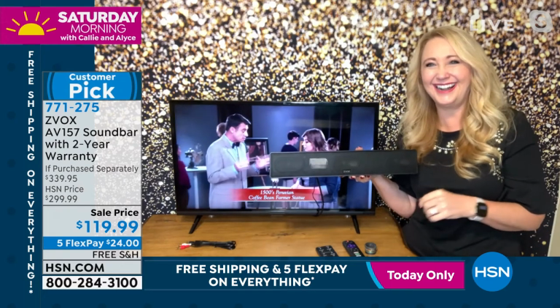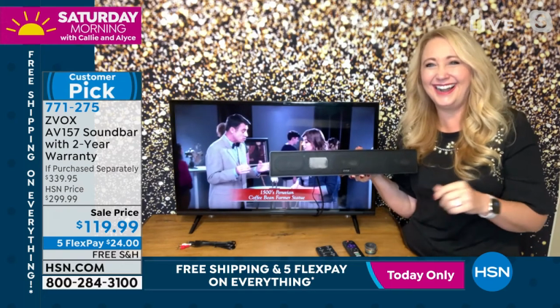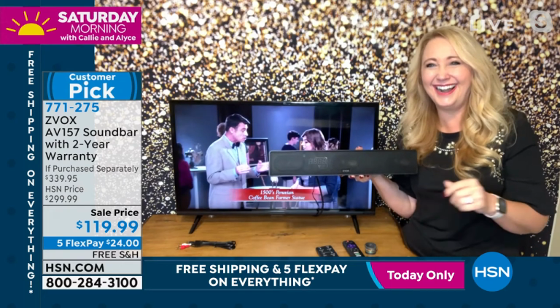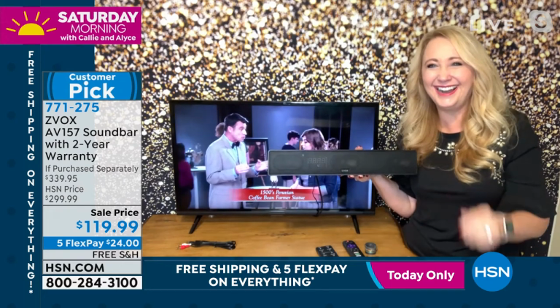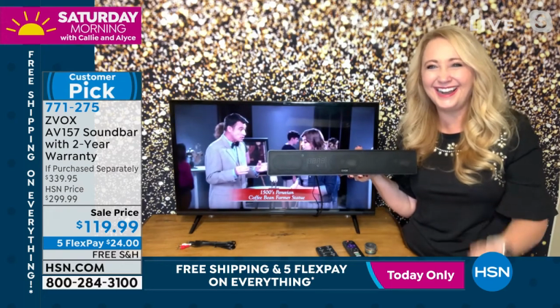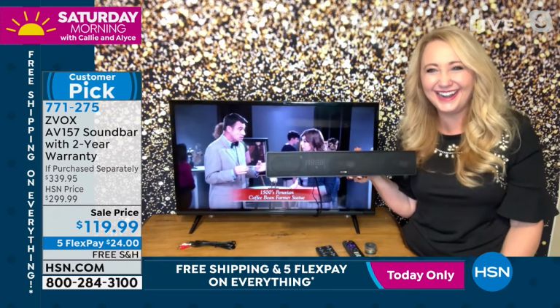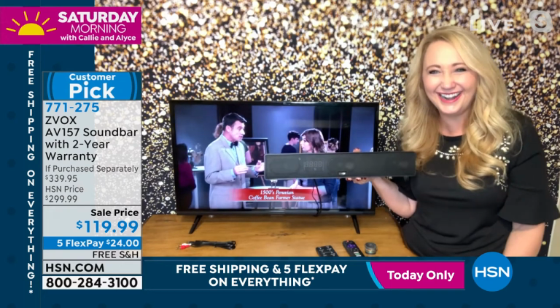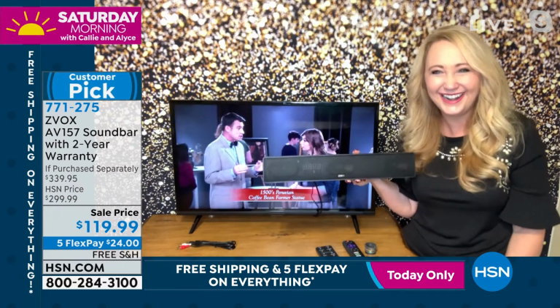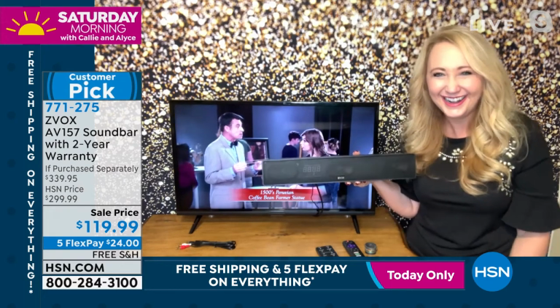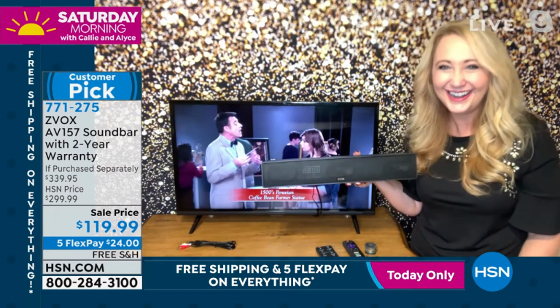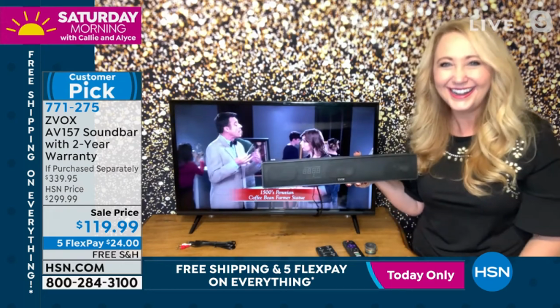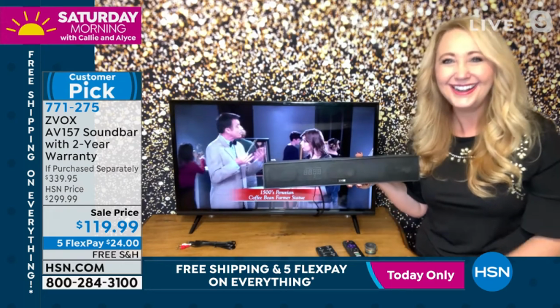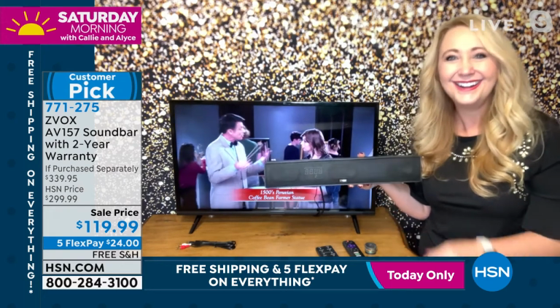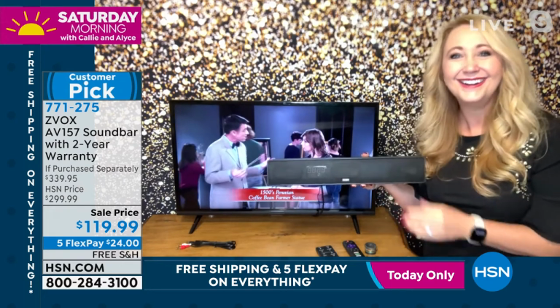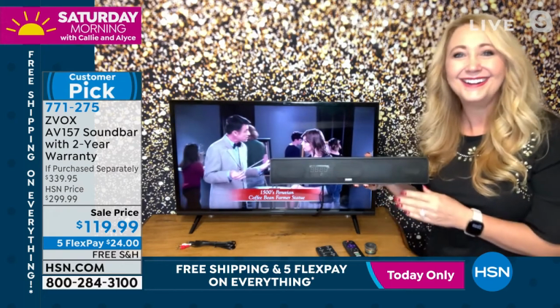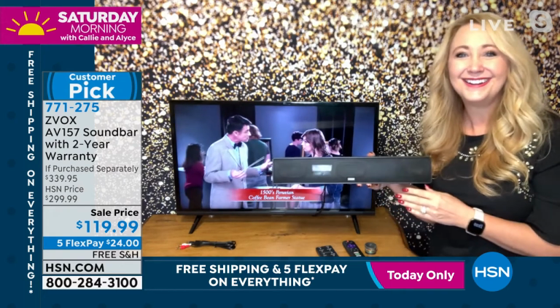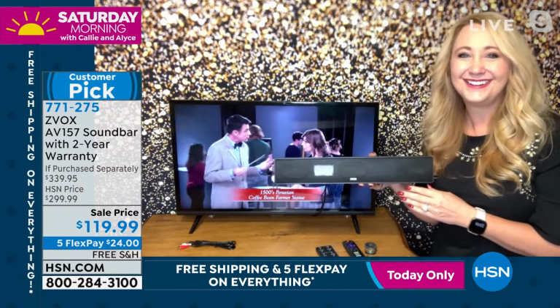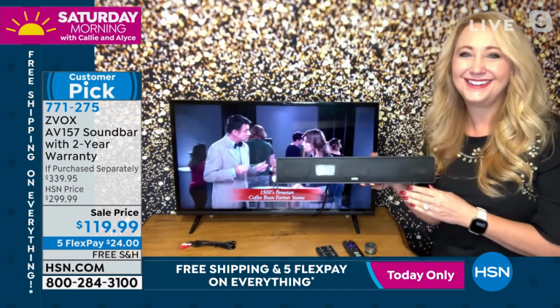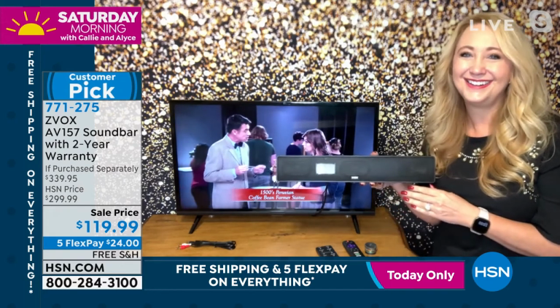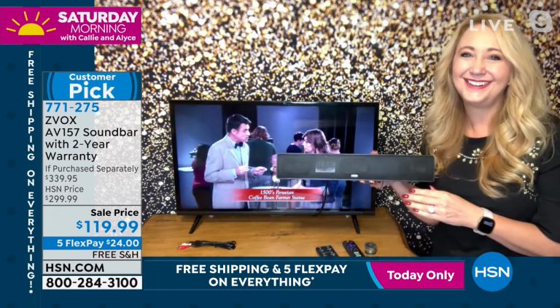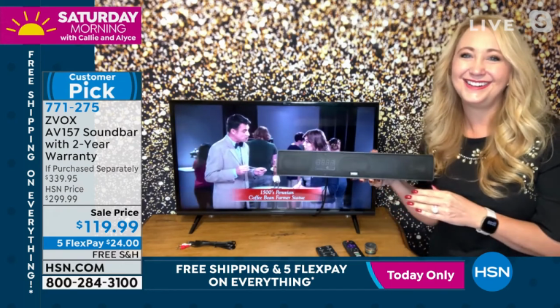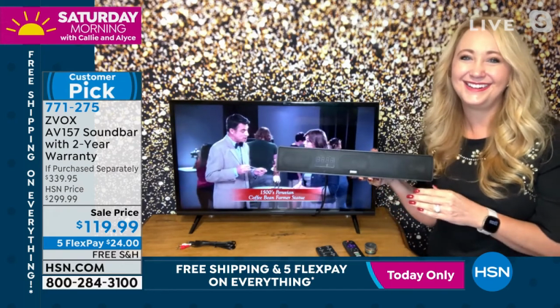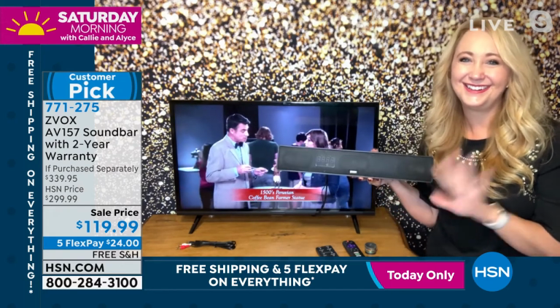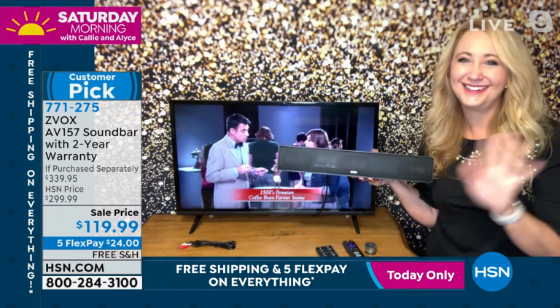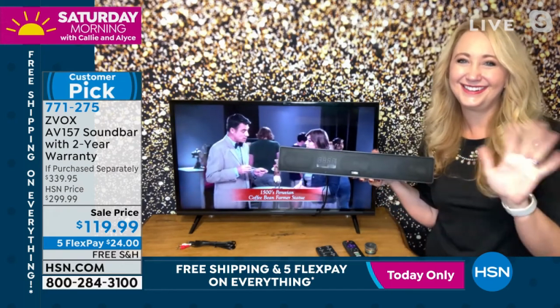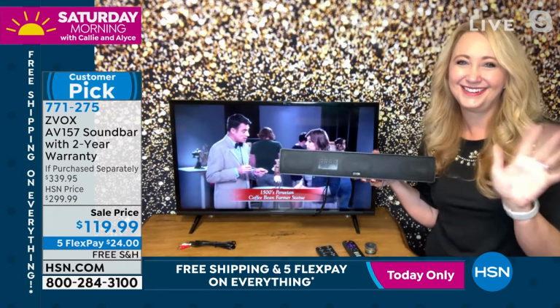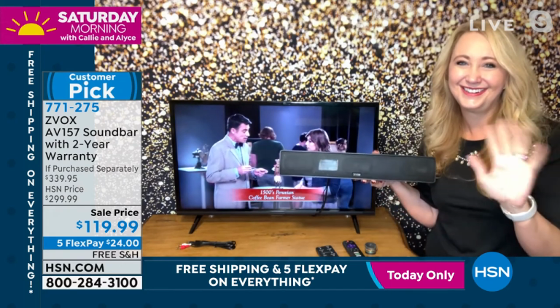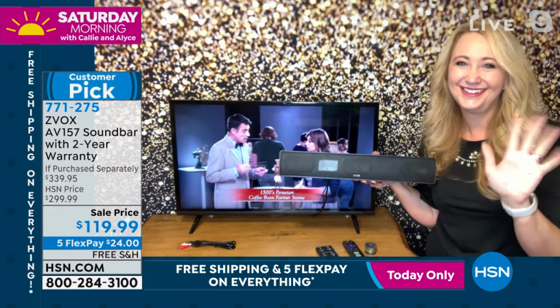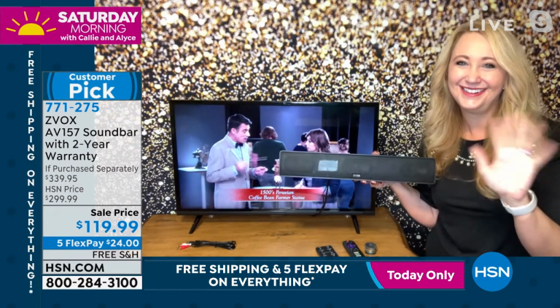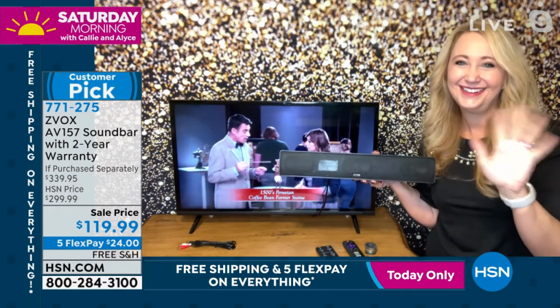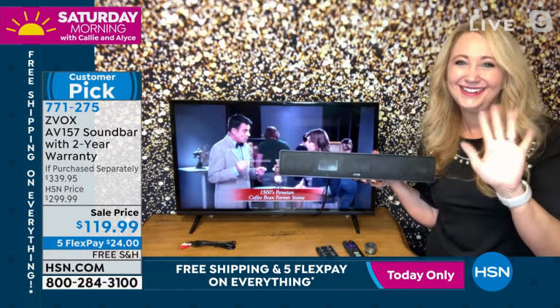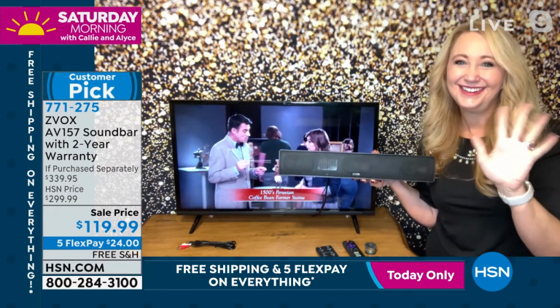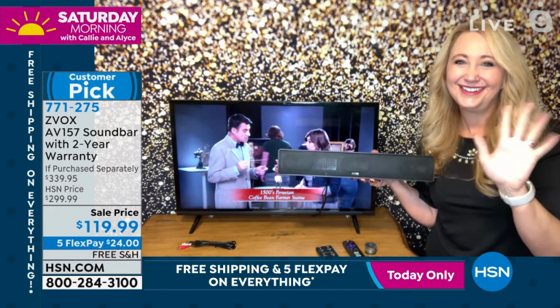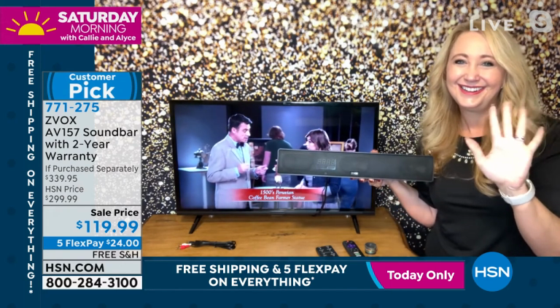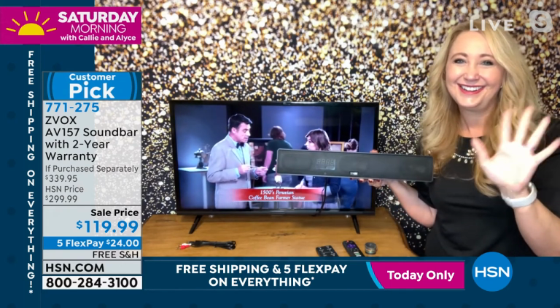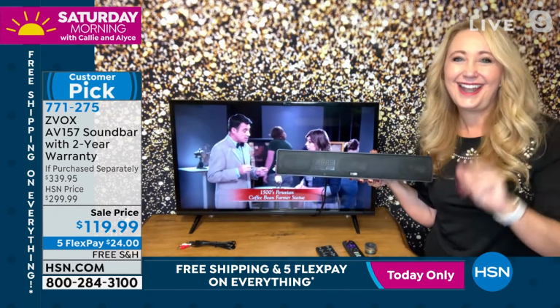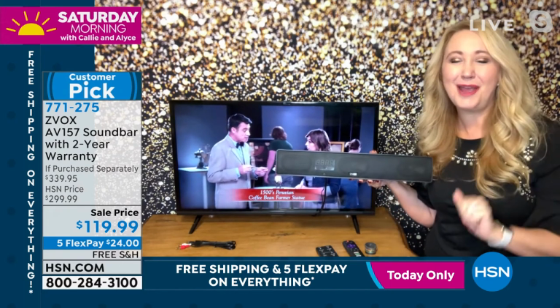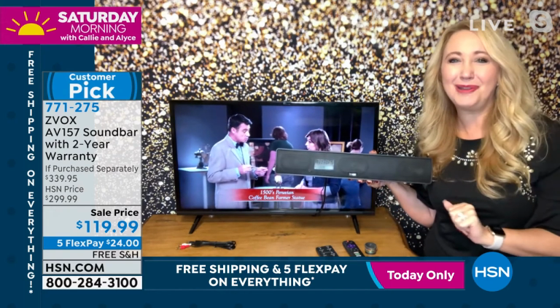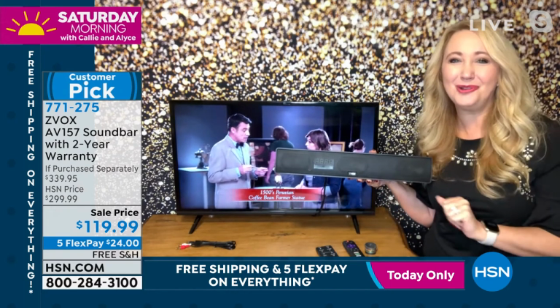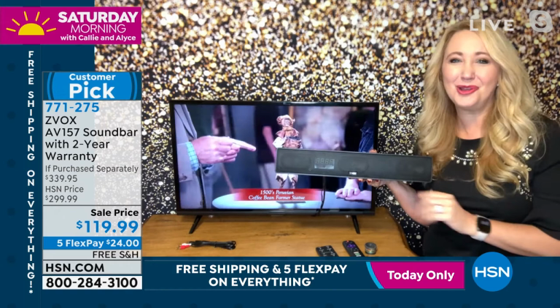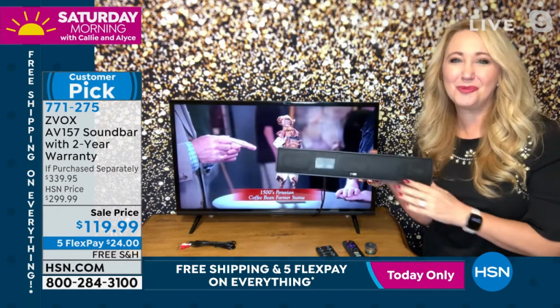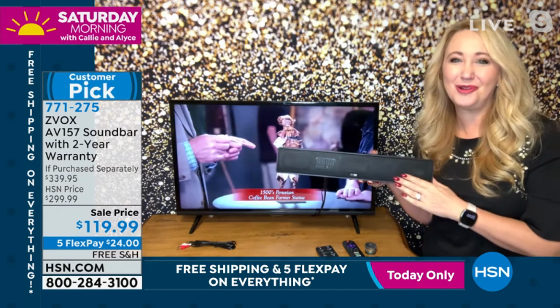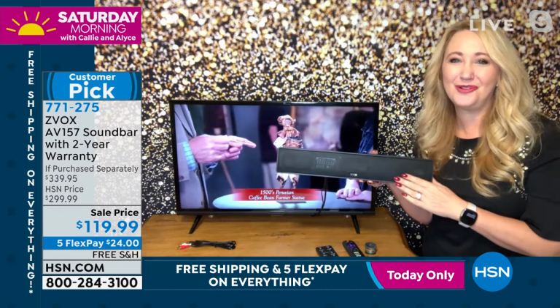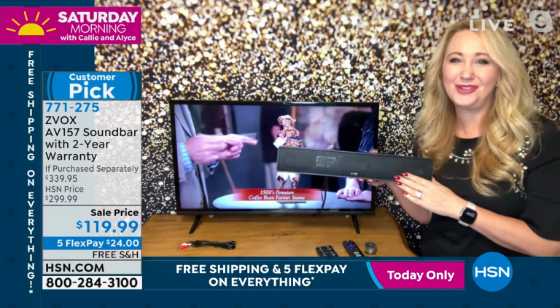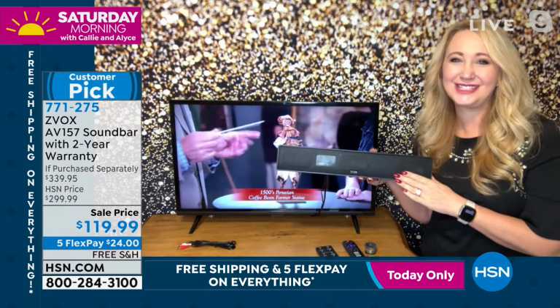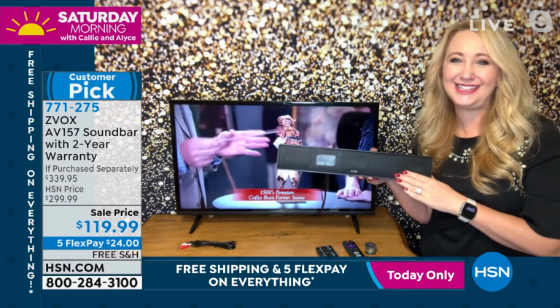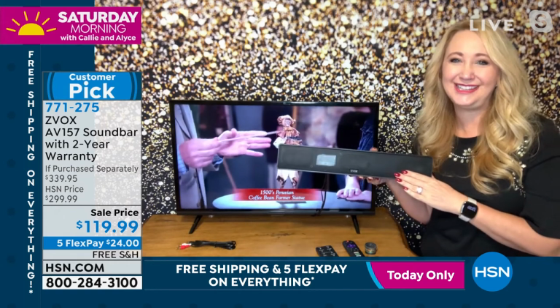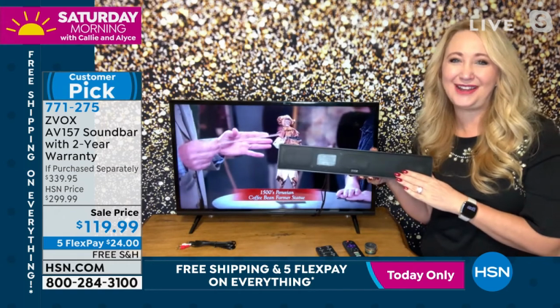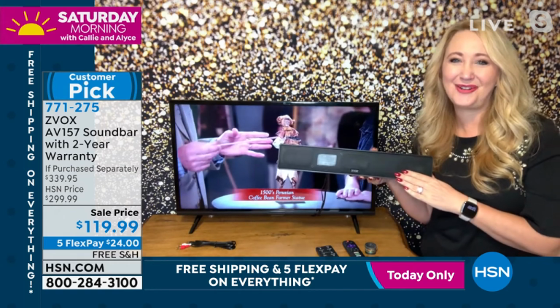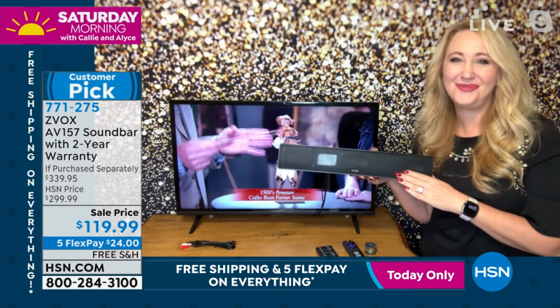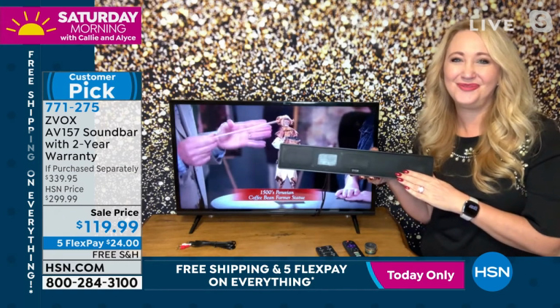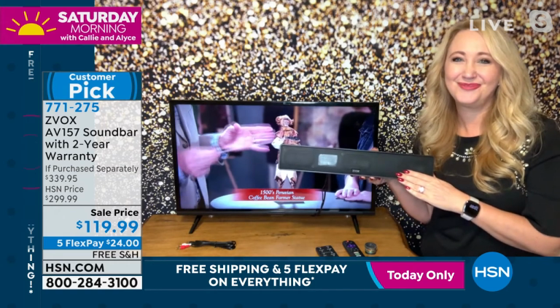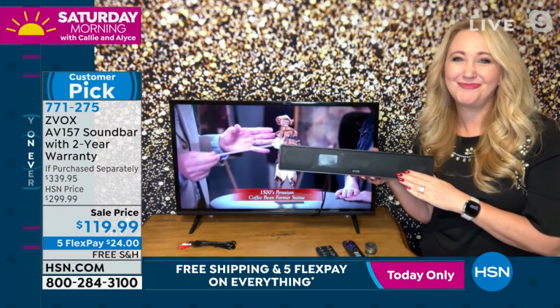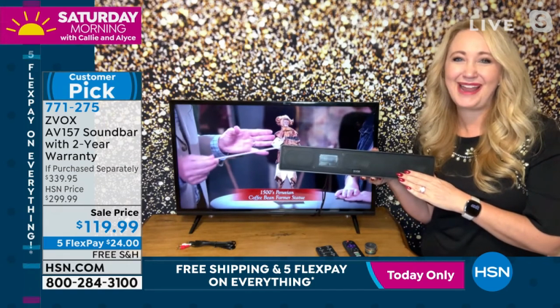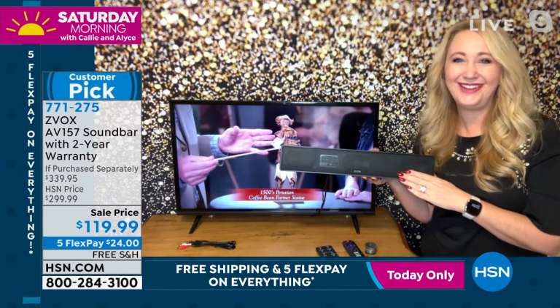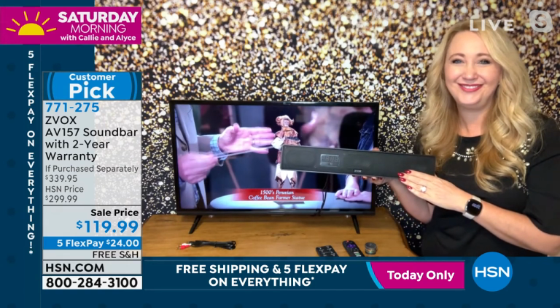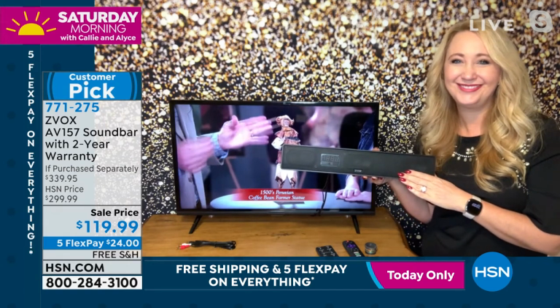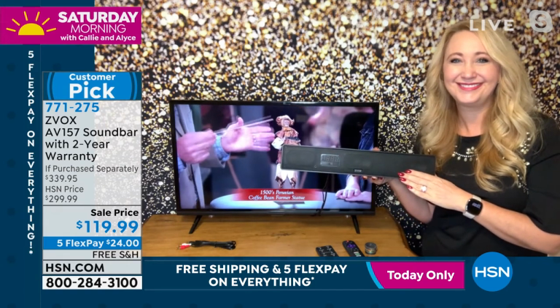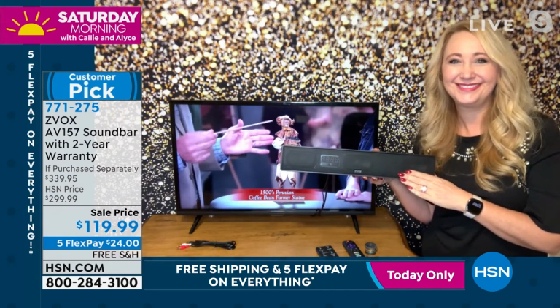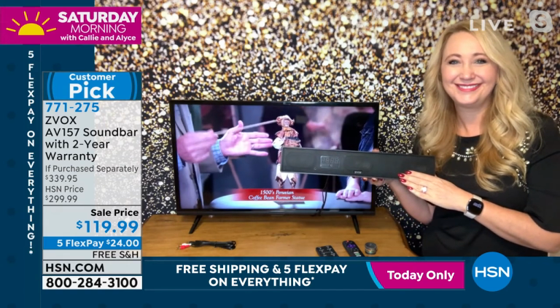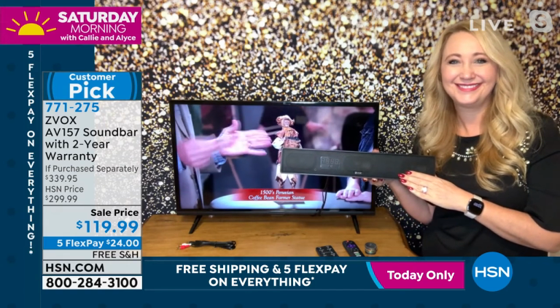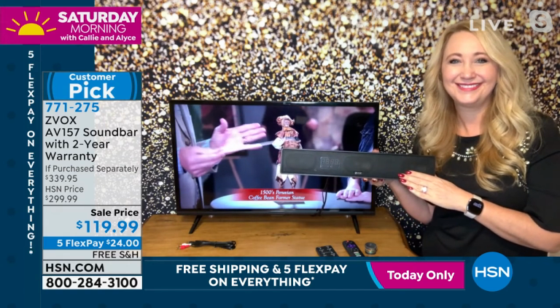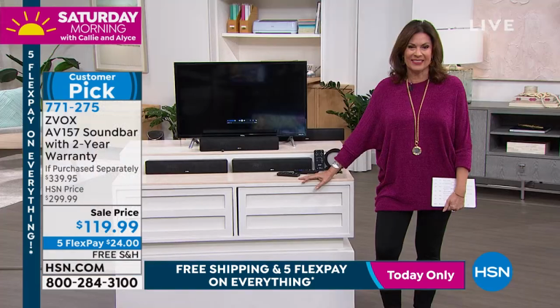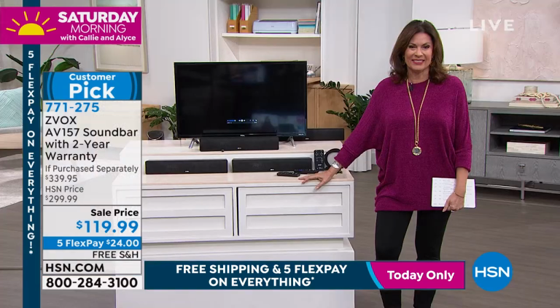Lori, thank you so much. Happy New Year to you and your family. Beautiful. See you later. Bye, thank you.